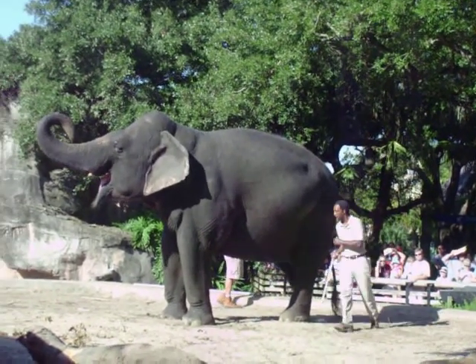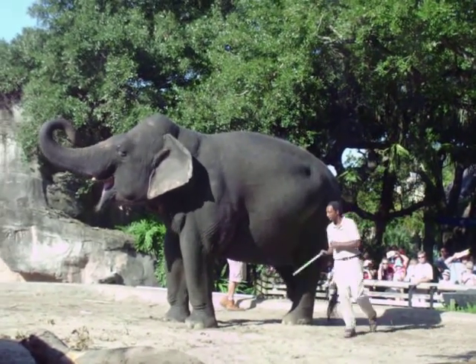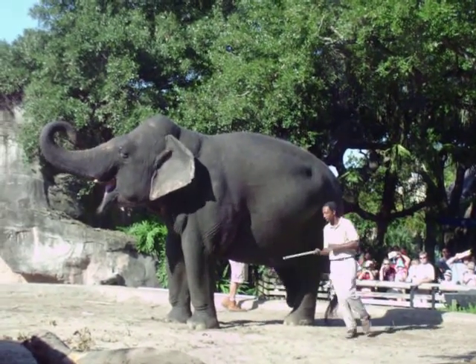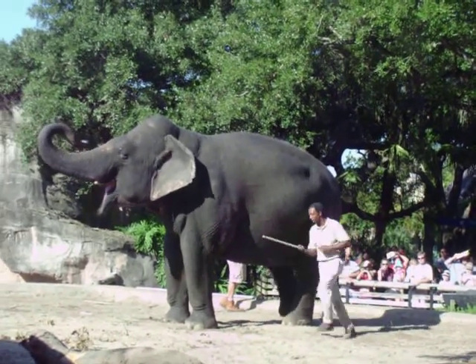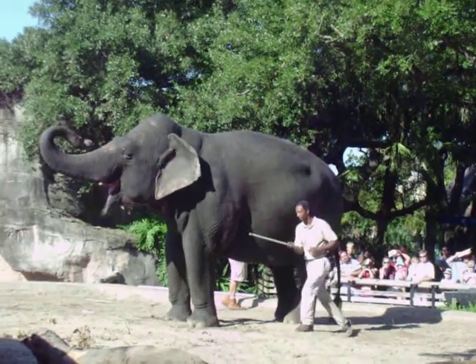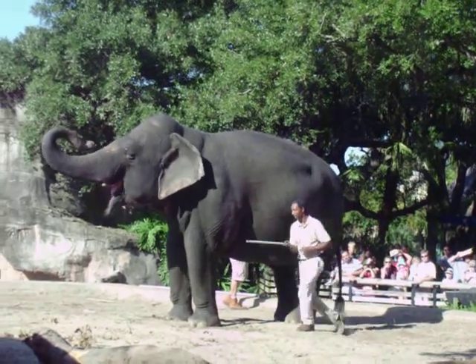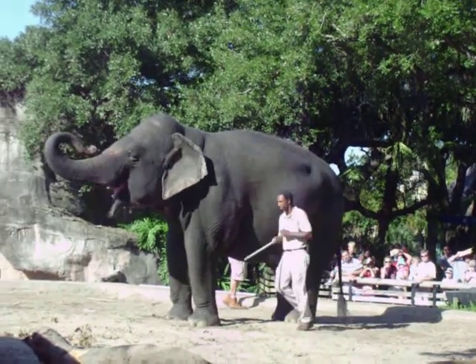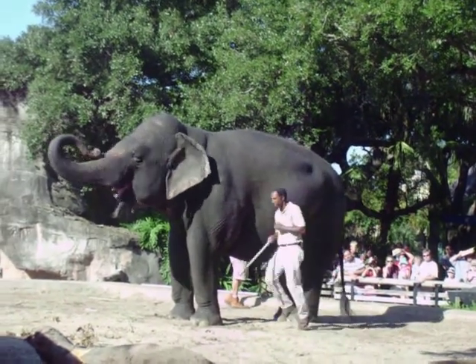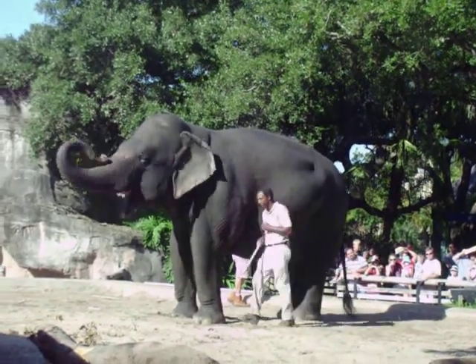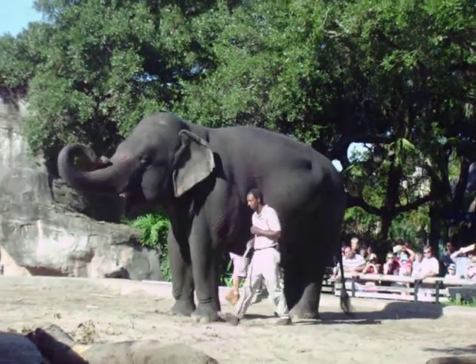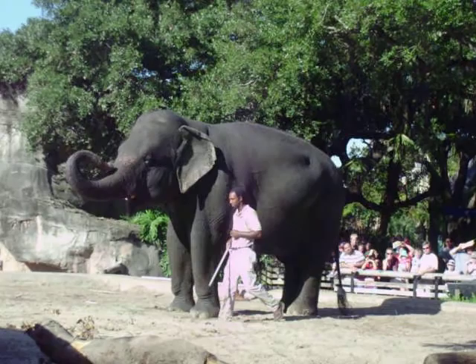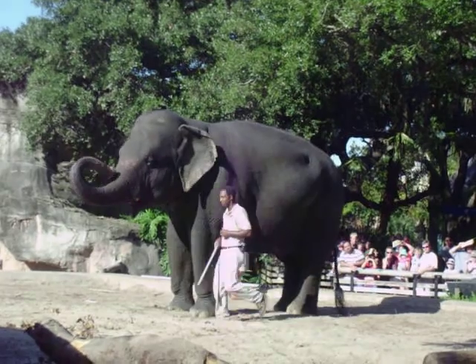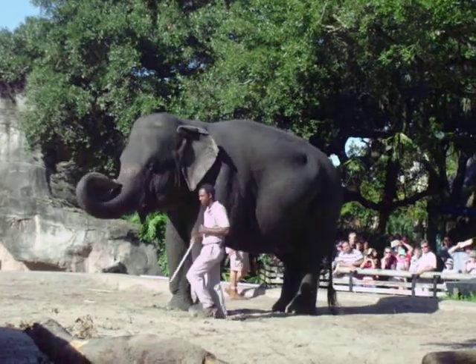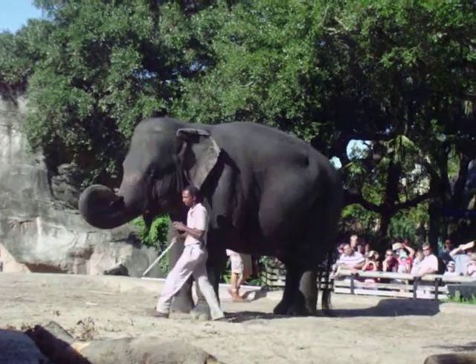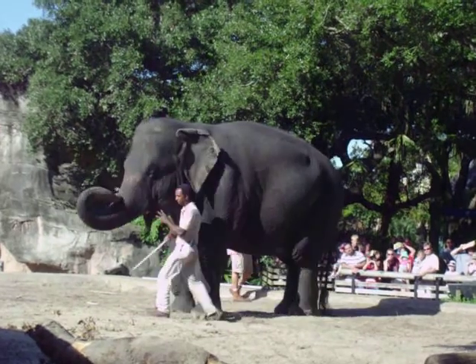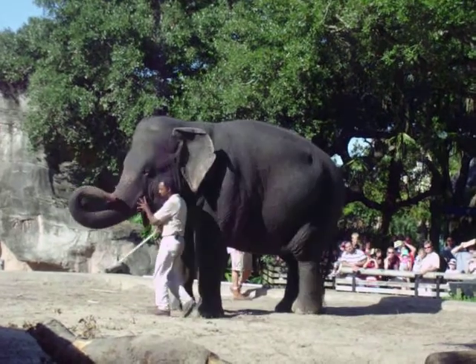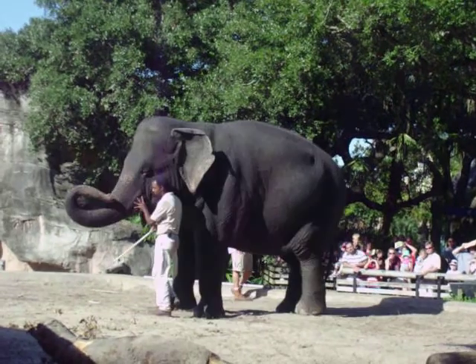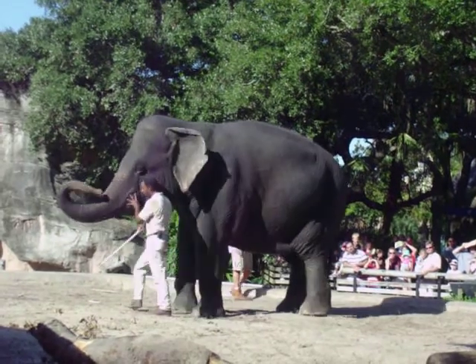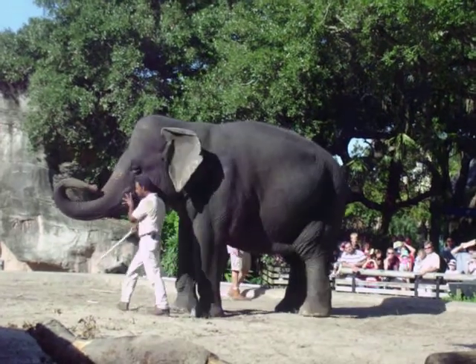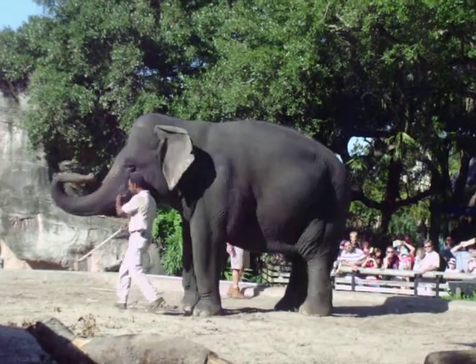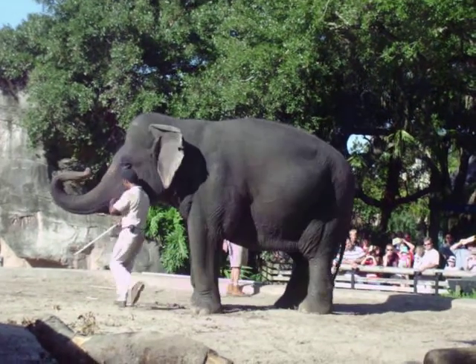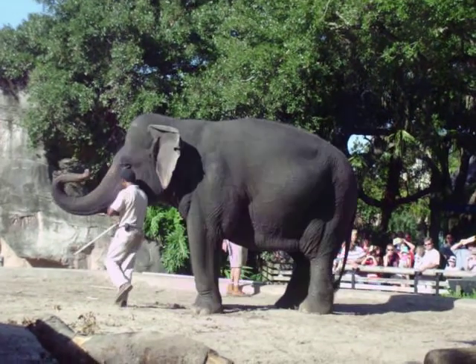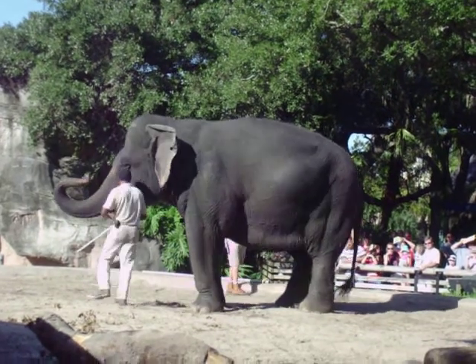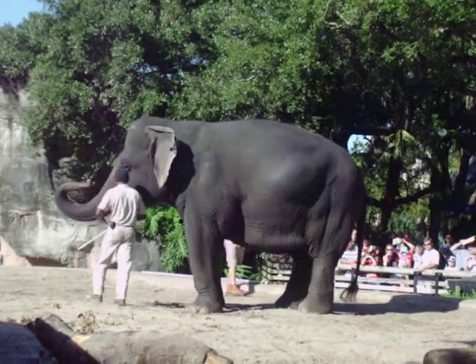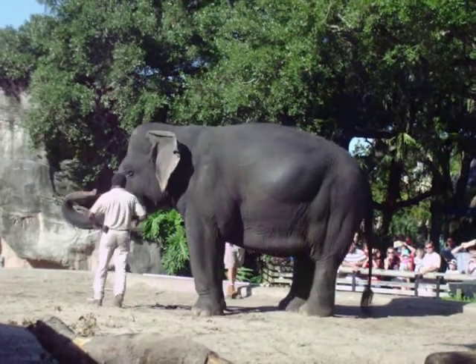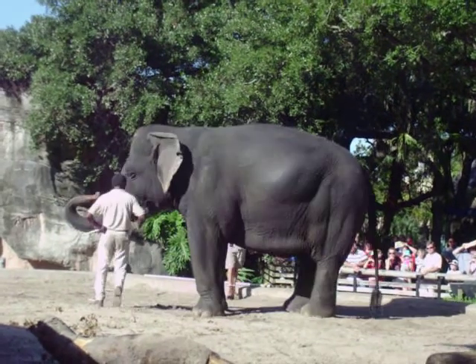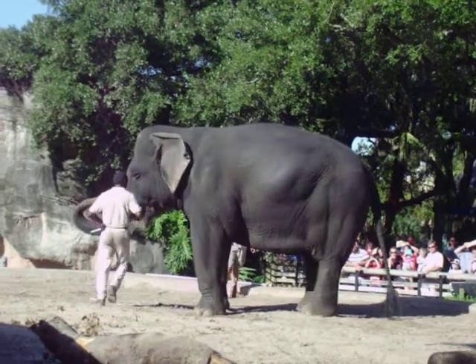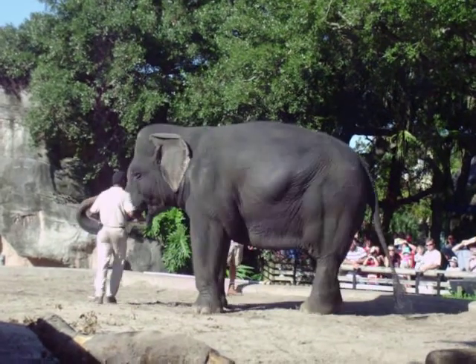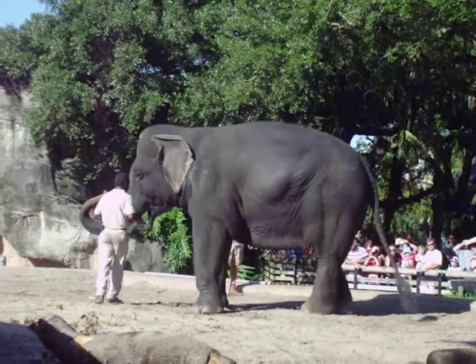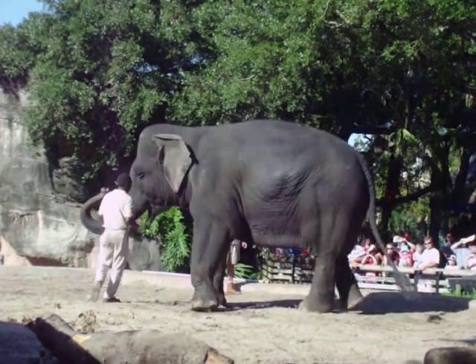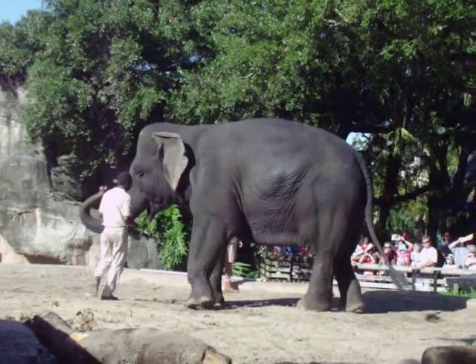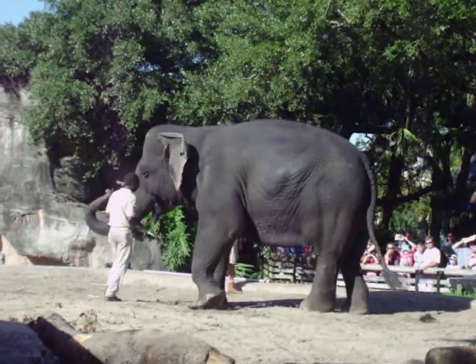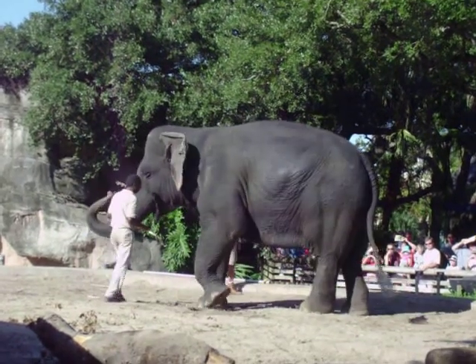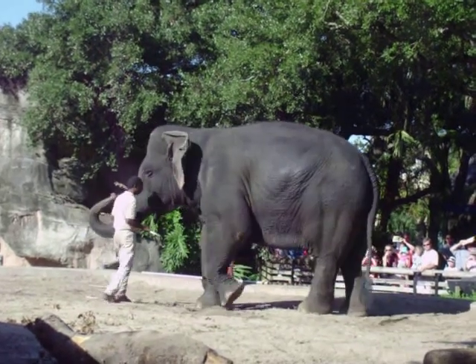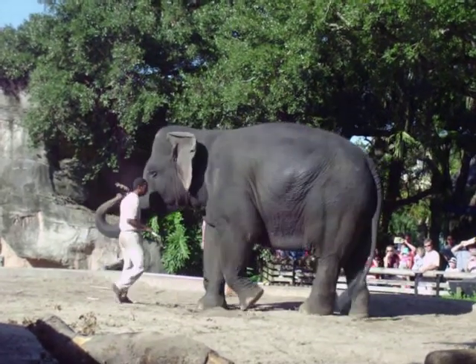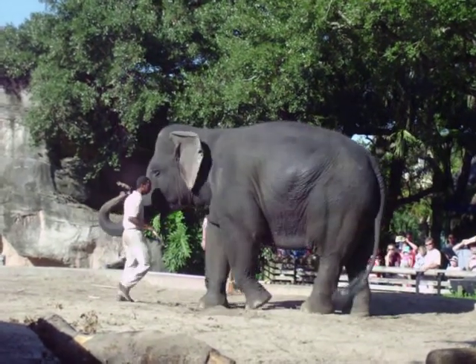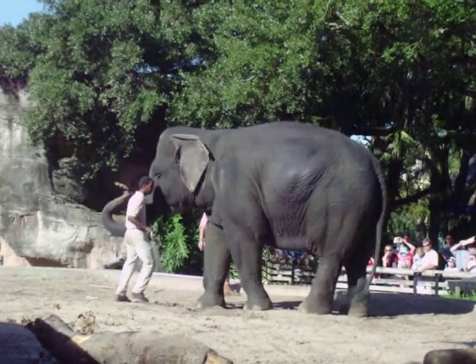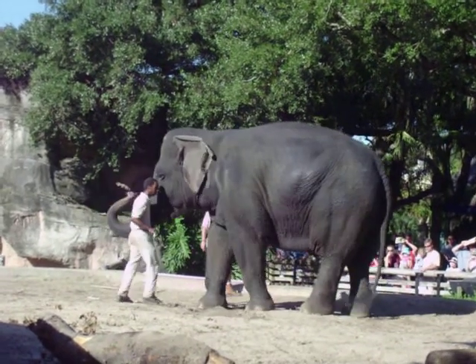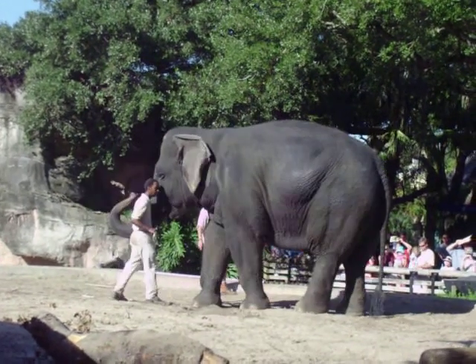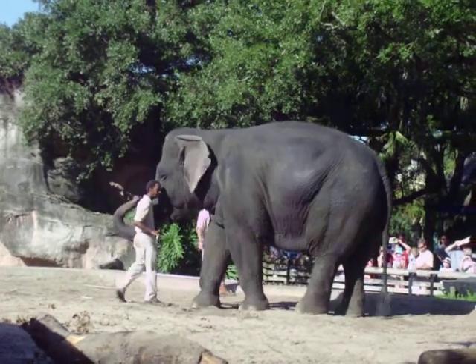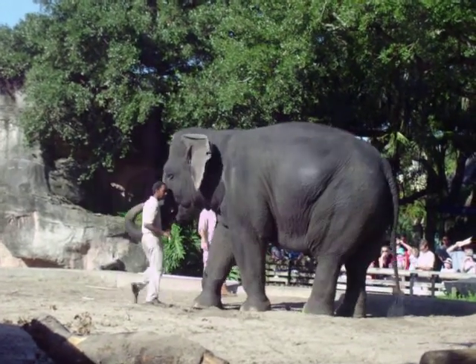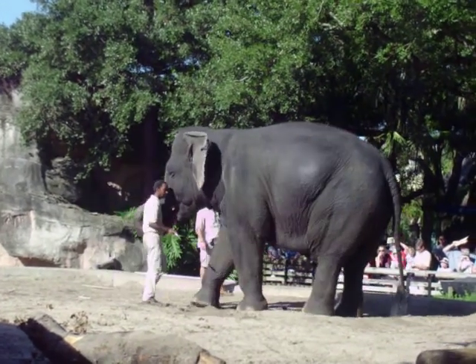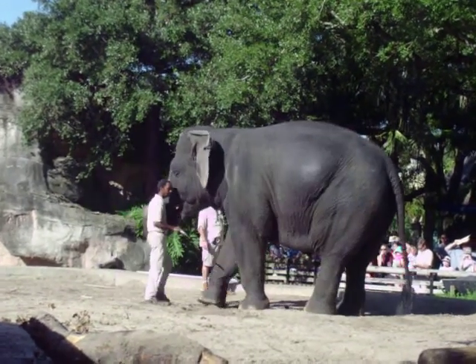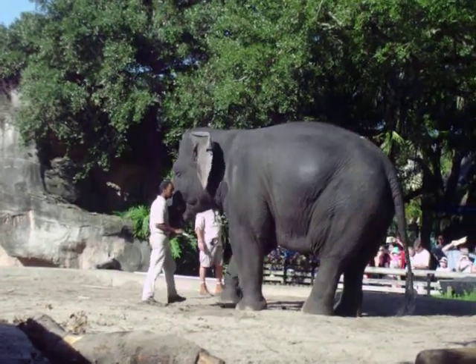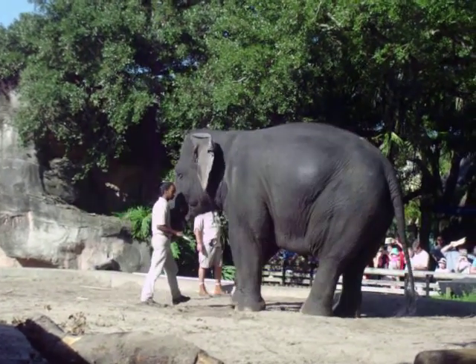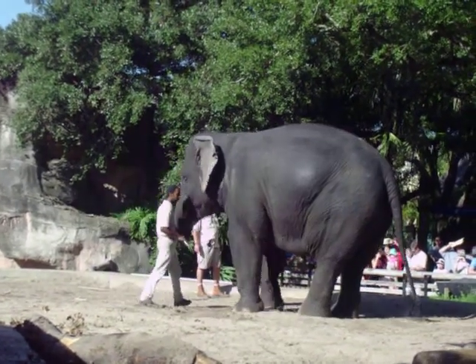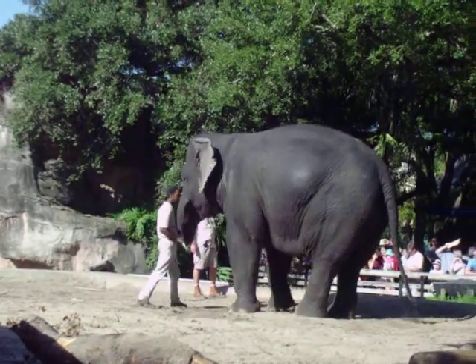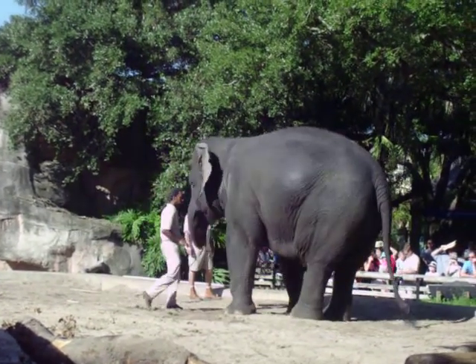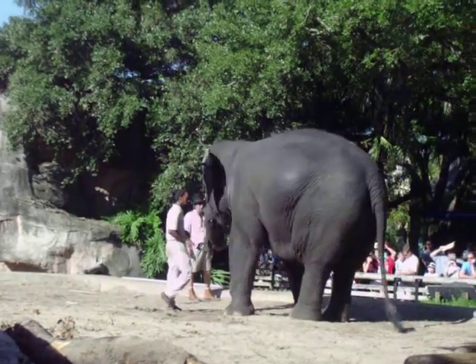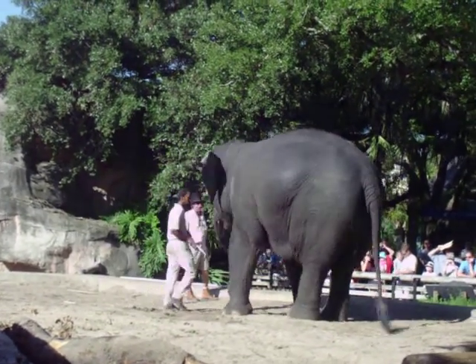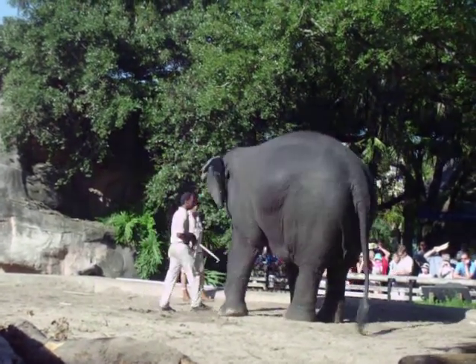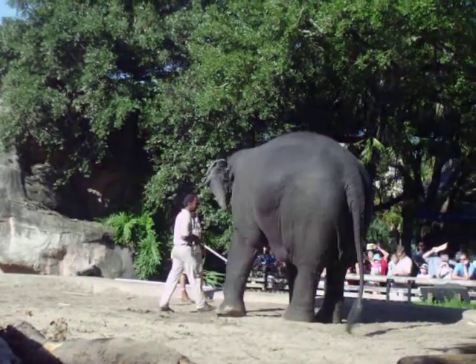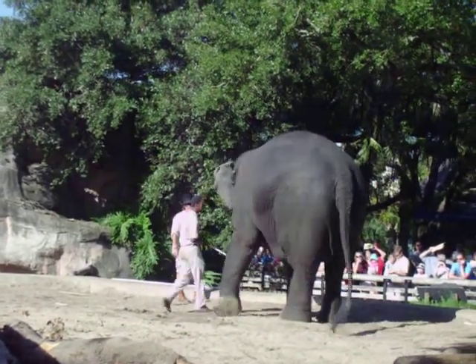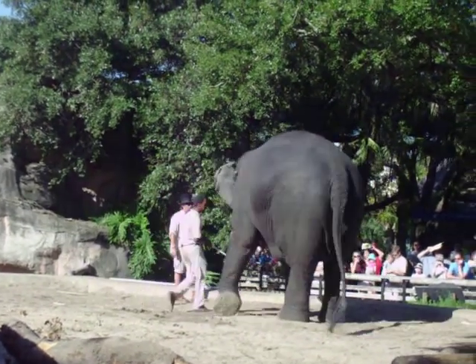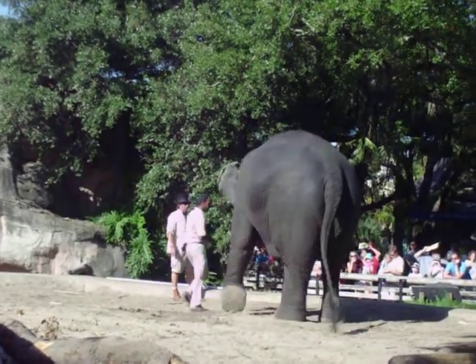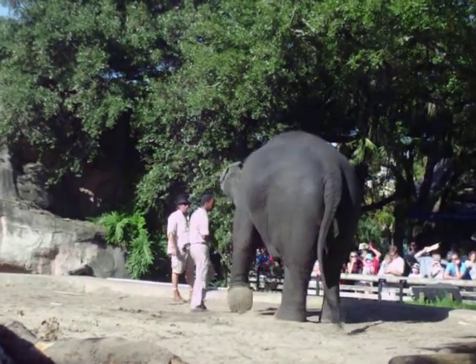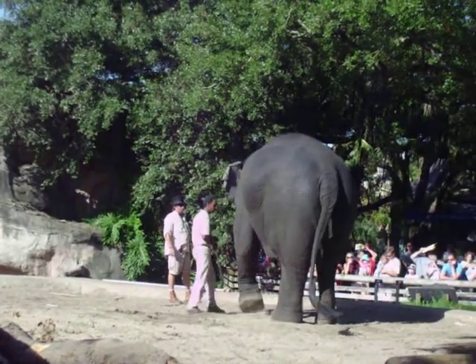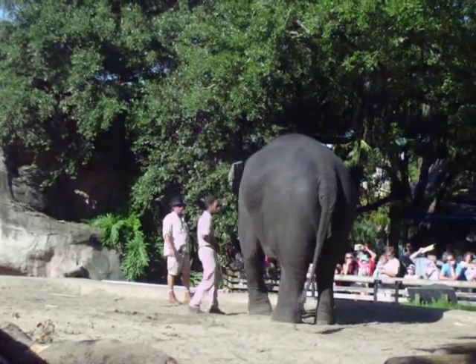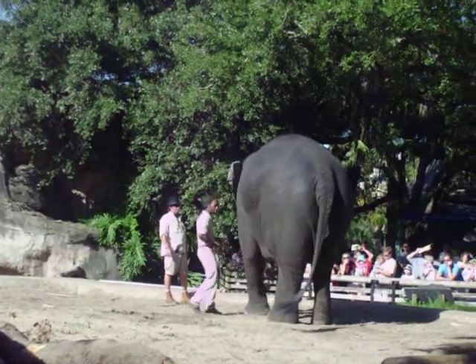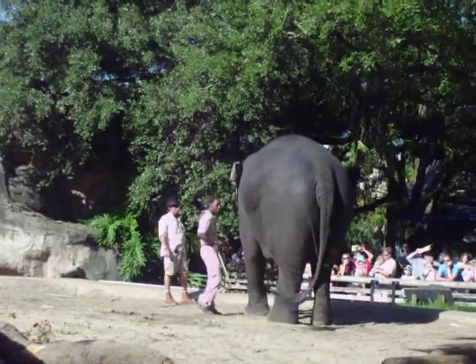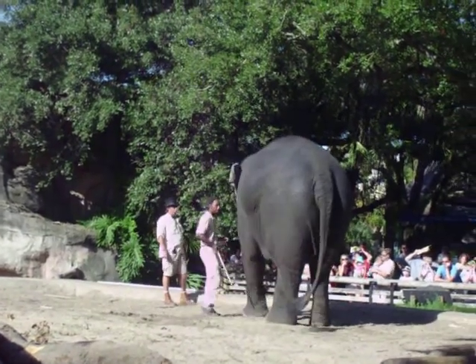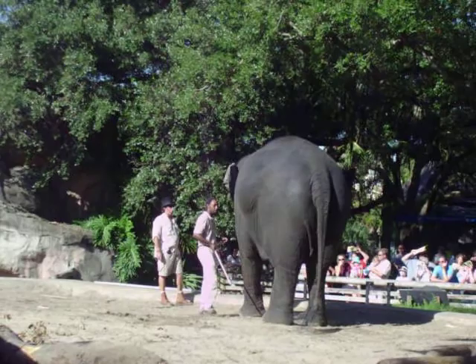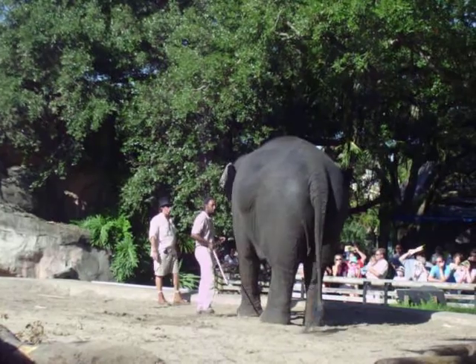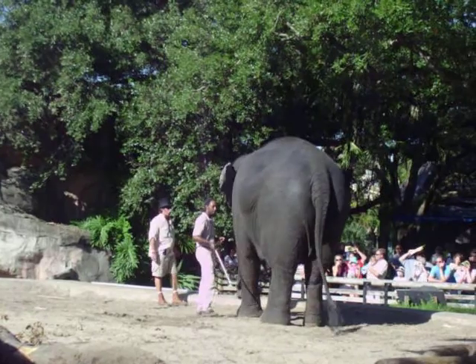Now look at the tail here. It's the same consistency as a thick wire brush, making it the best fly swatter in the world.